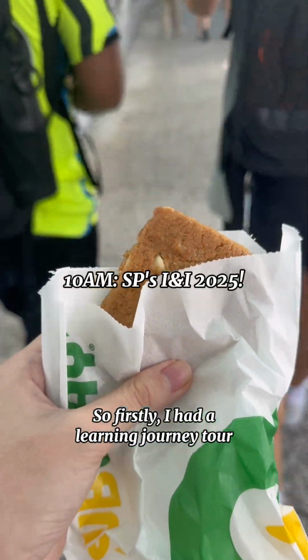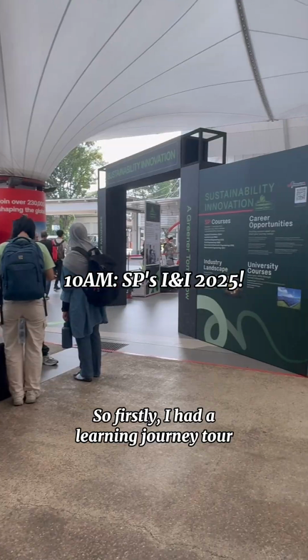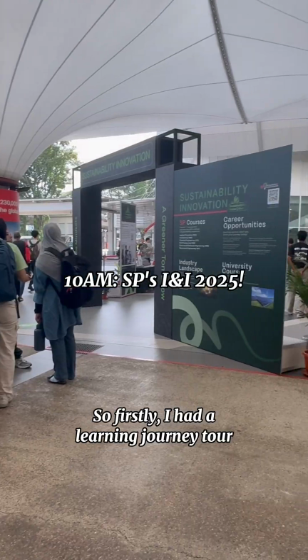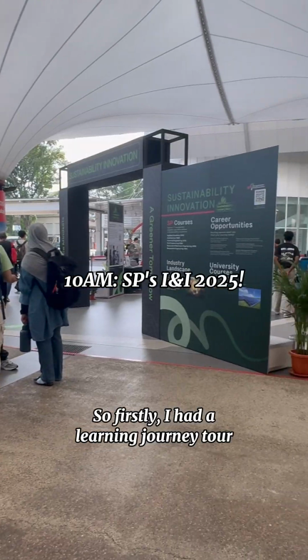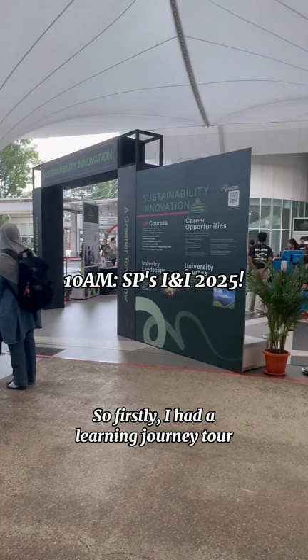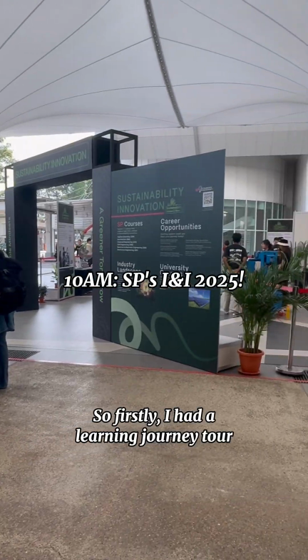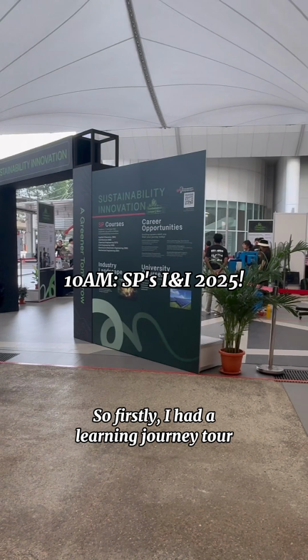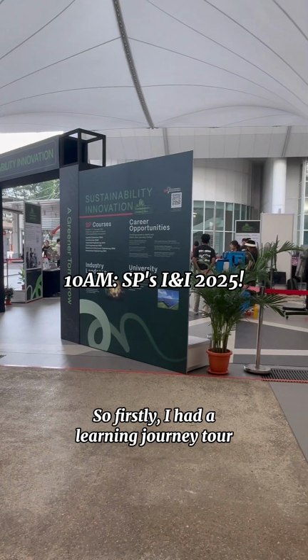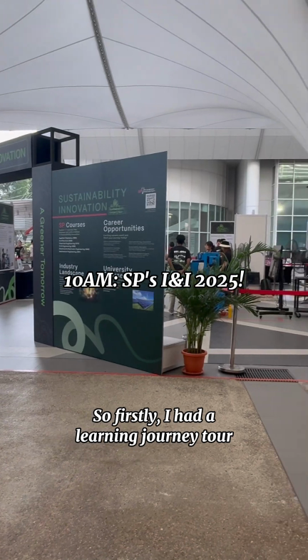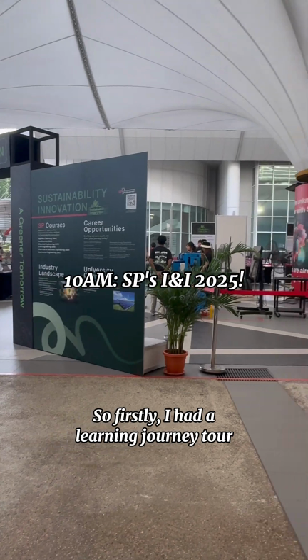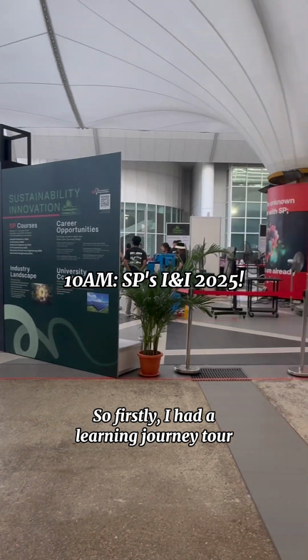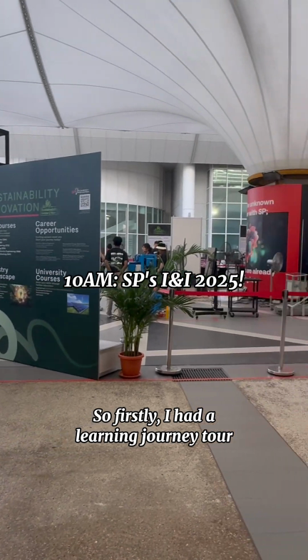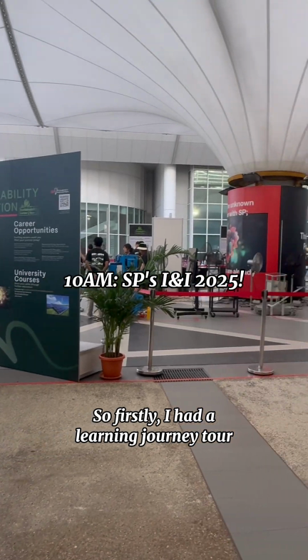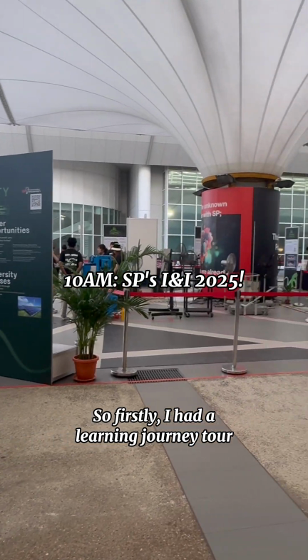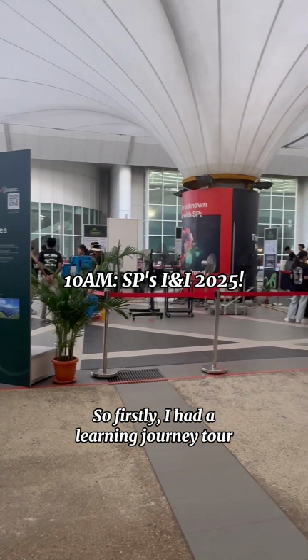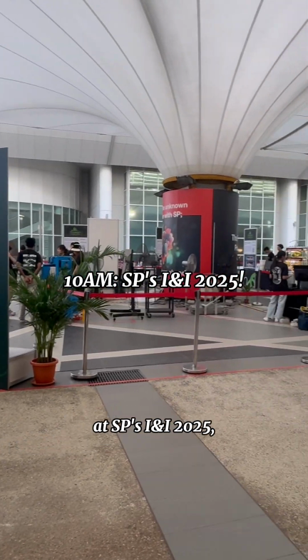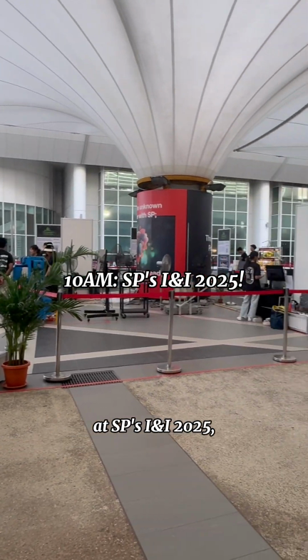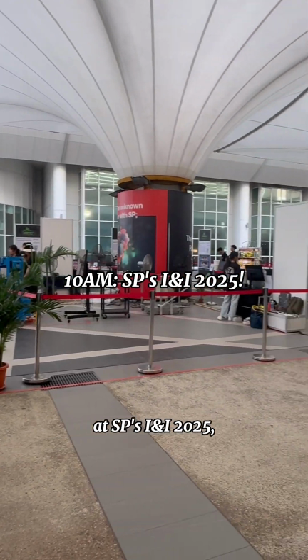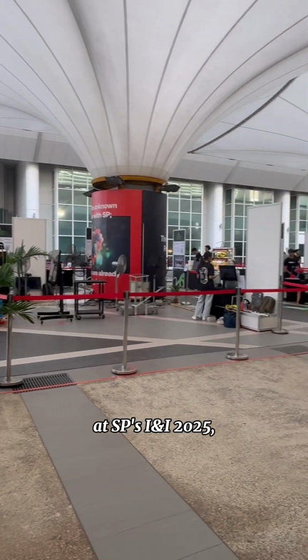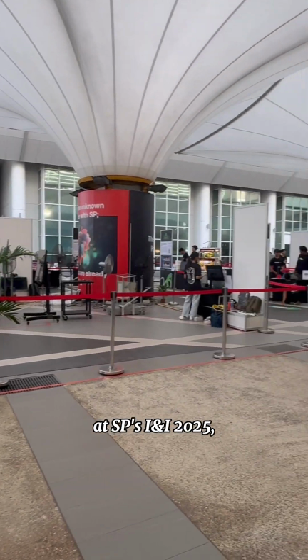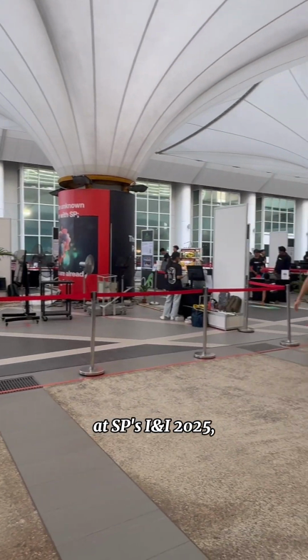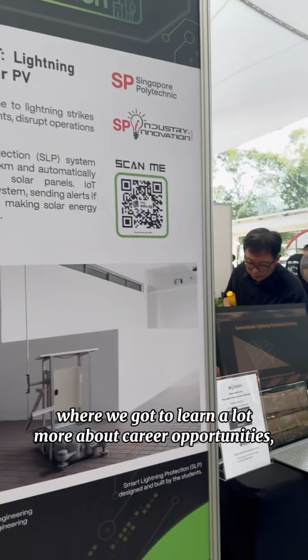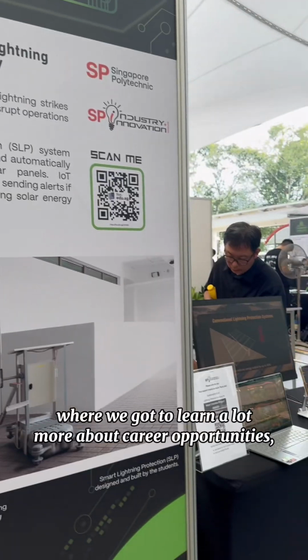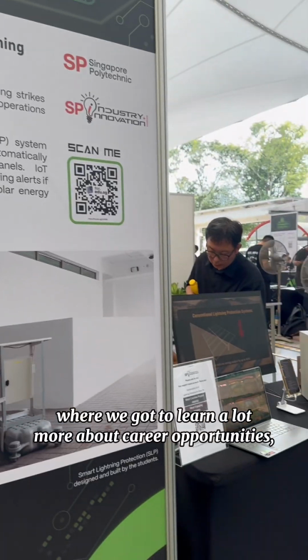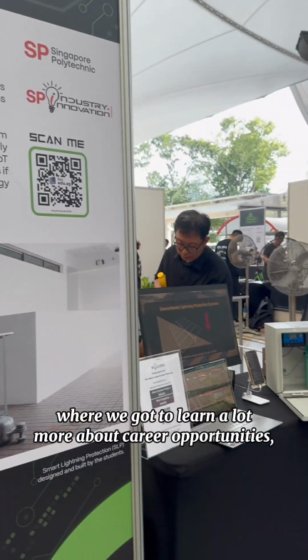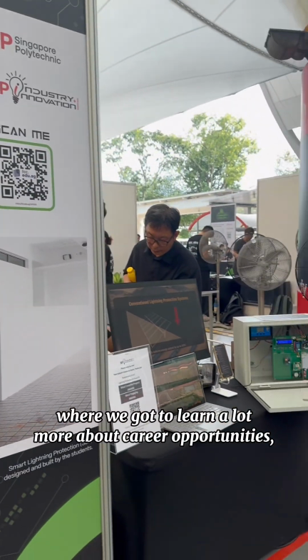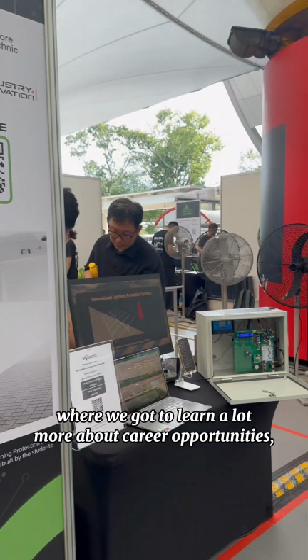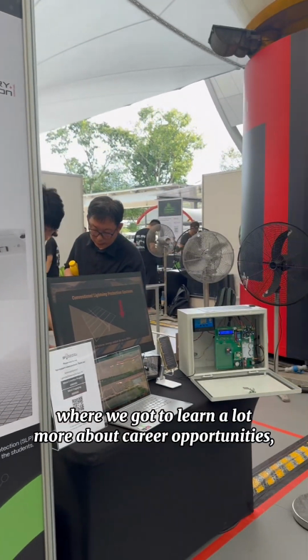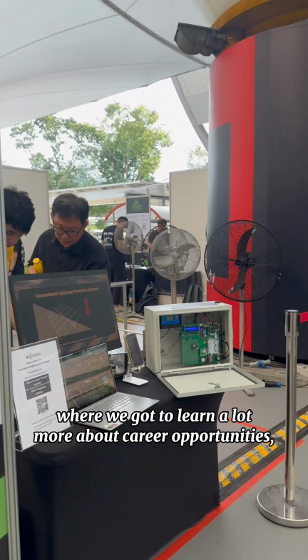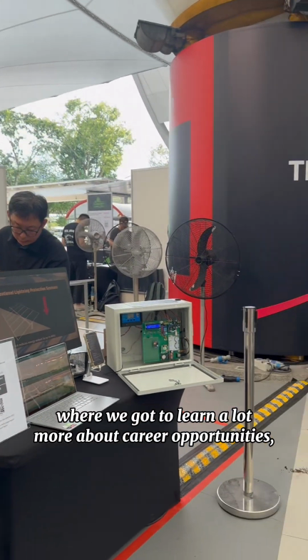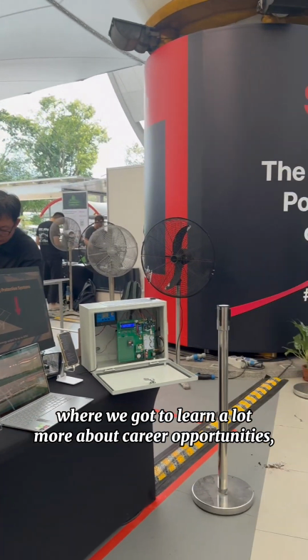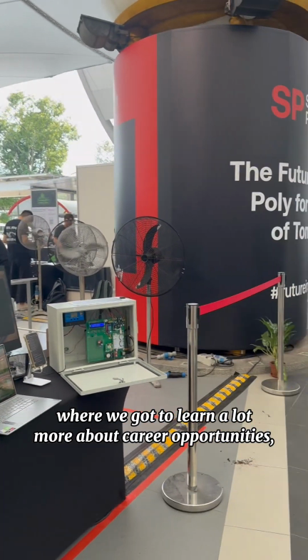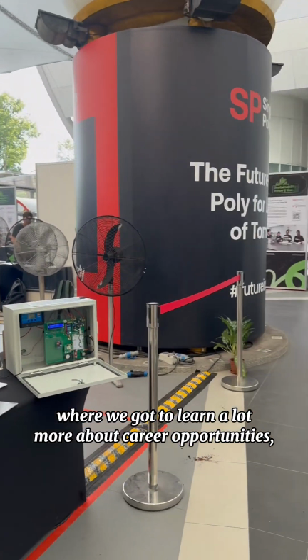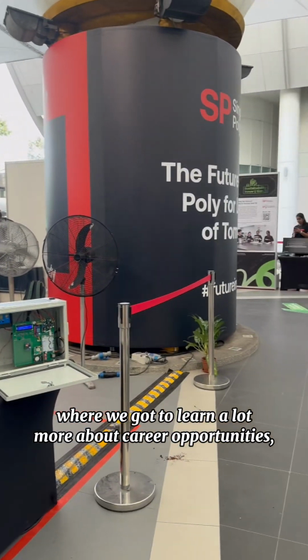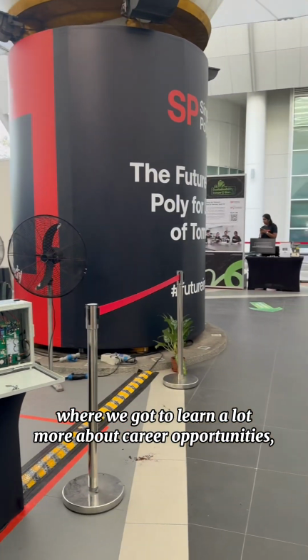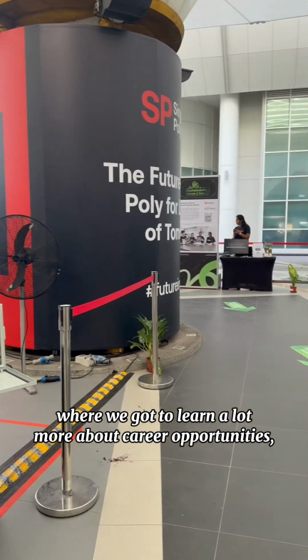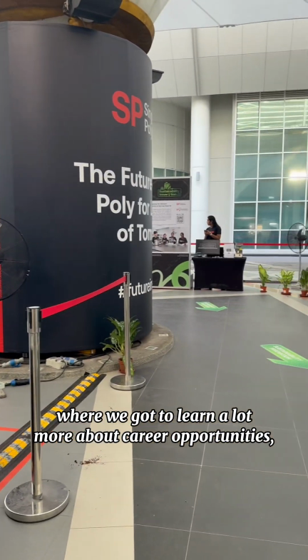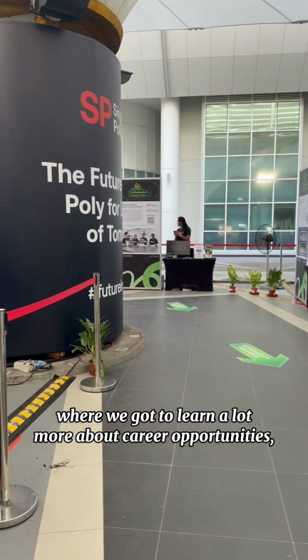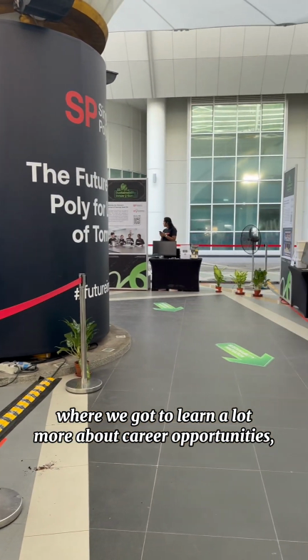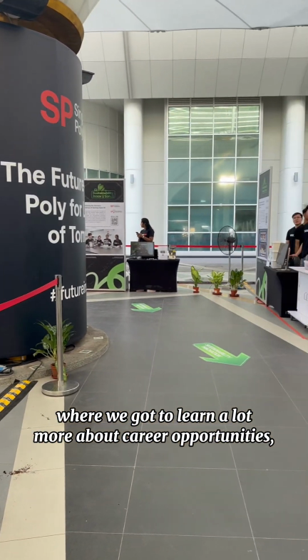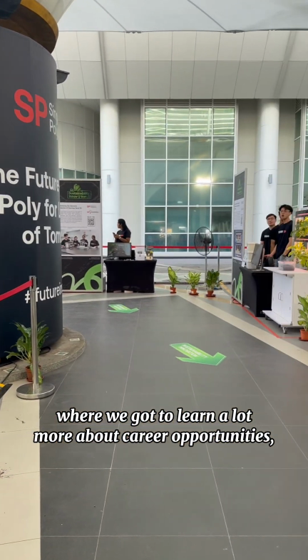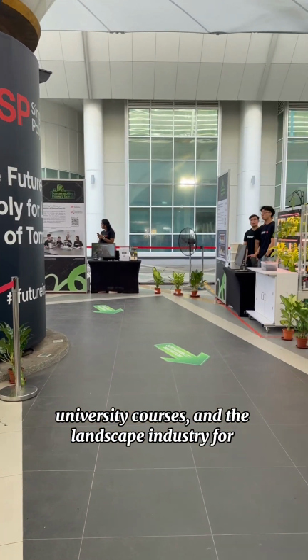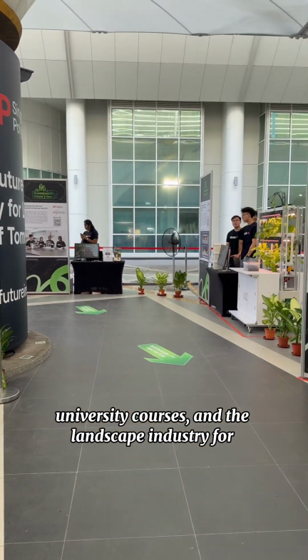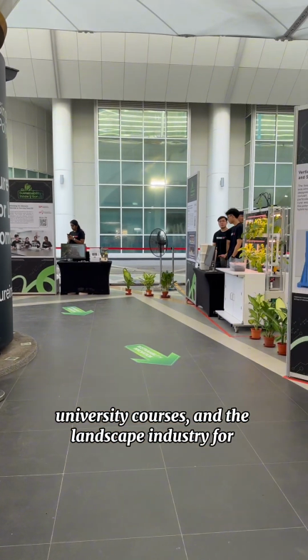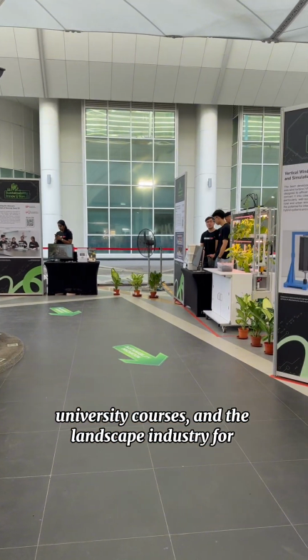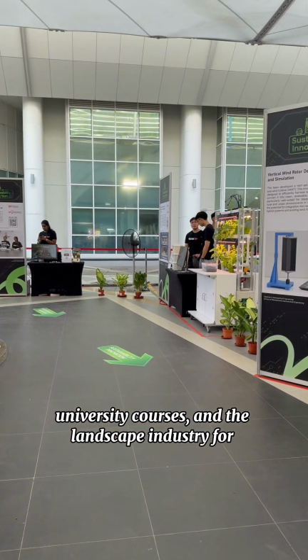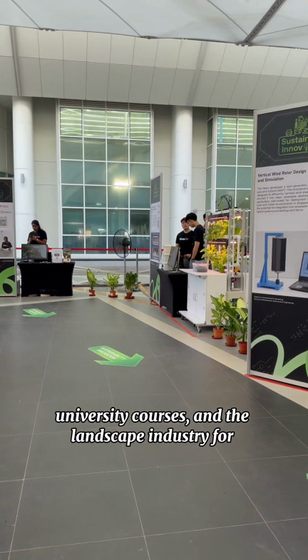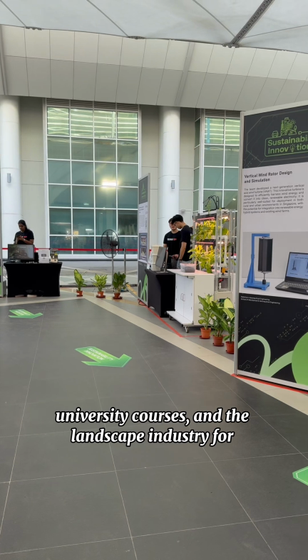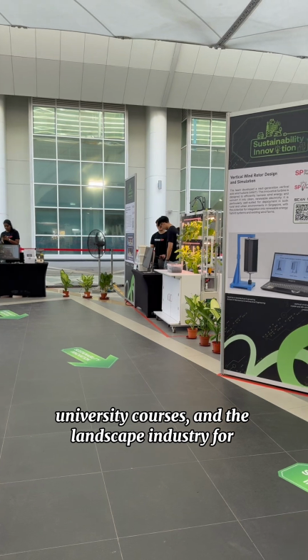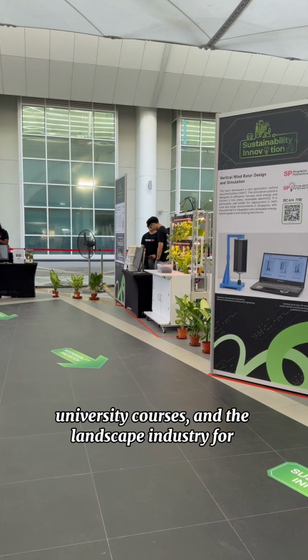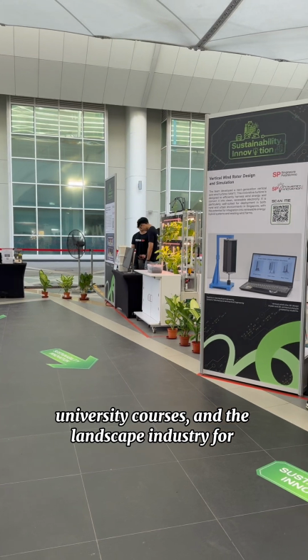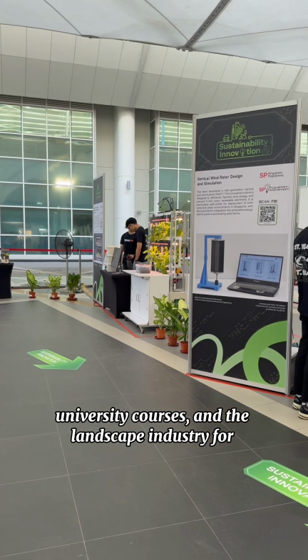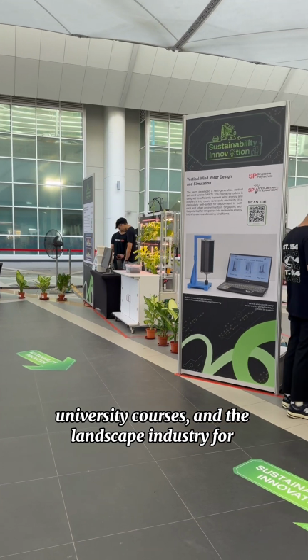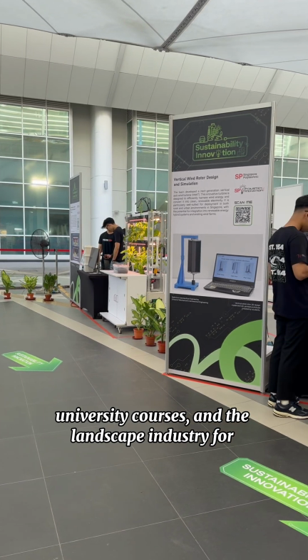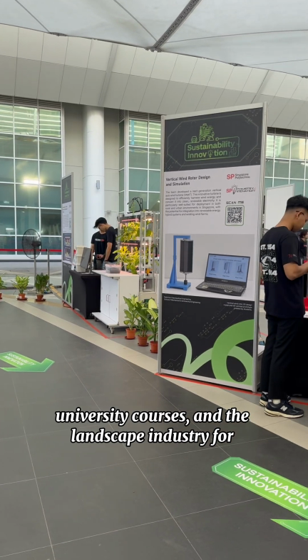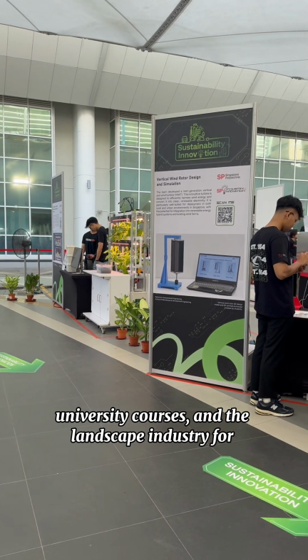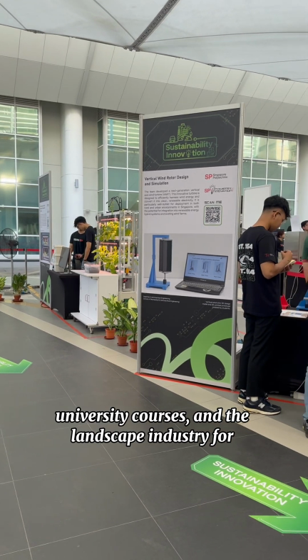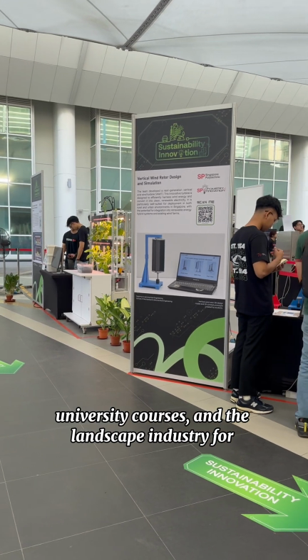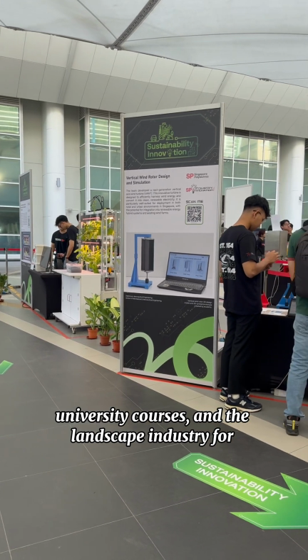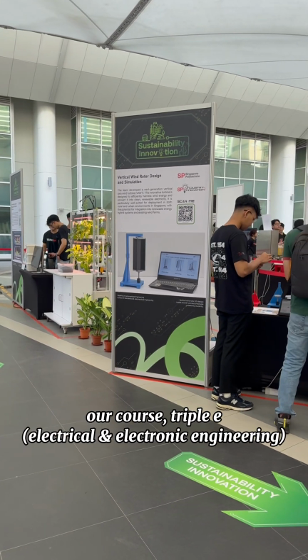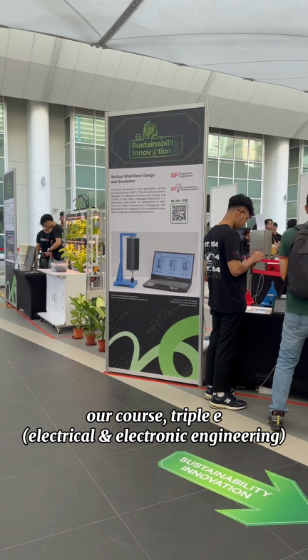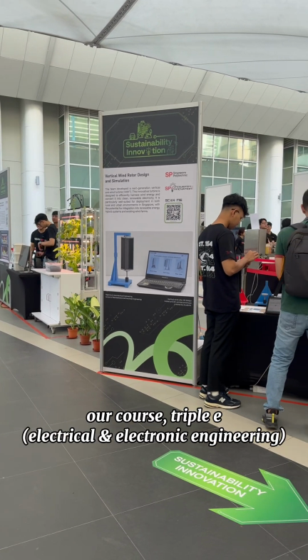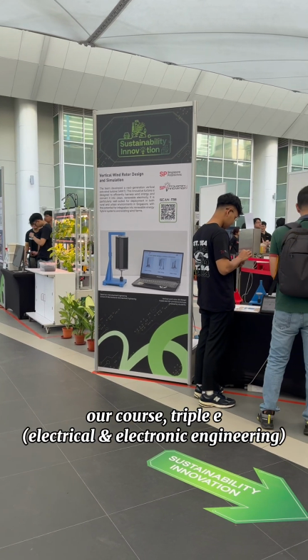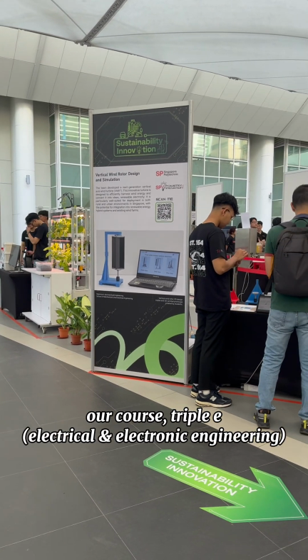So firstly, I had a learning journey tour at SP's I&I, where we got to learn a lot more about career opportunities, university courses, and the landscape industry for our course EEE.